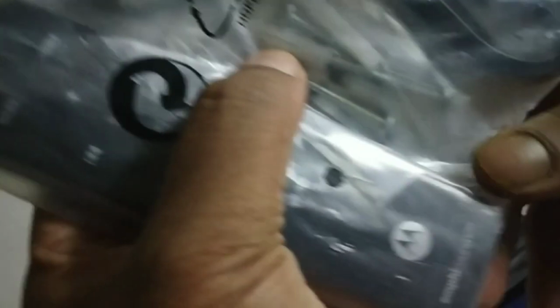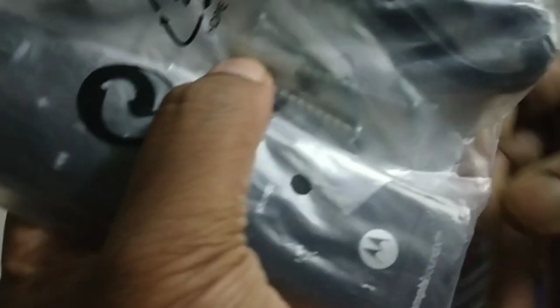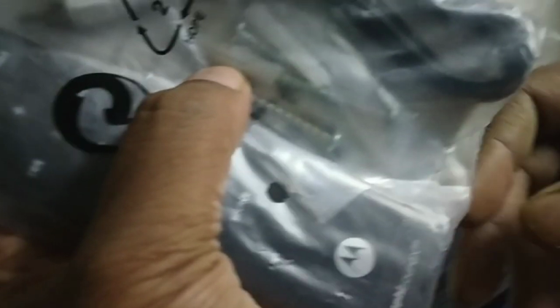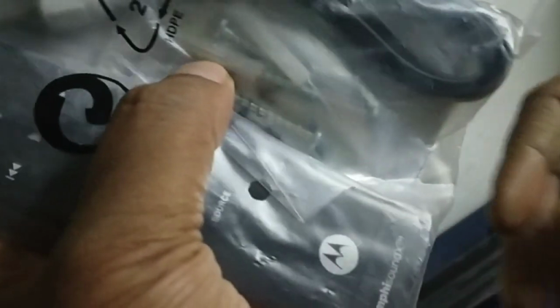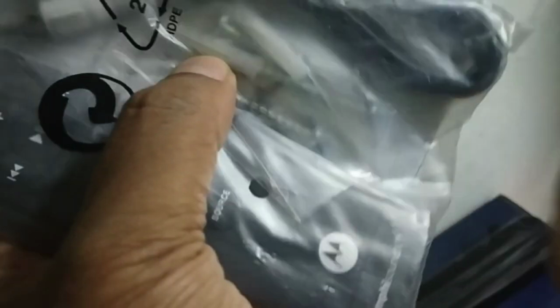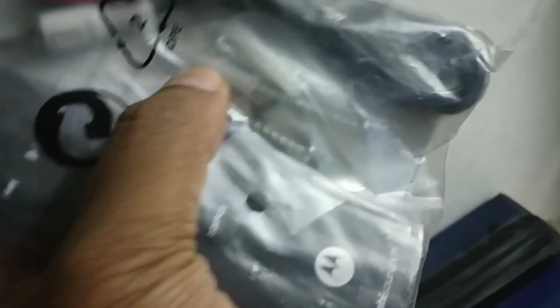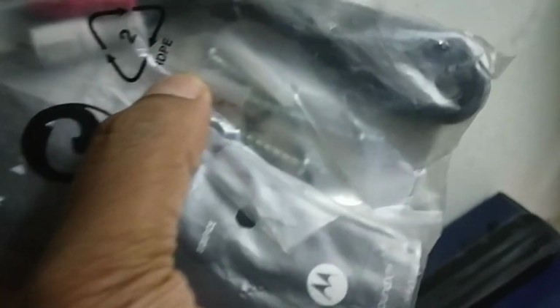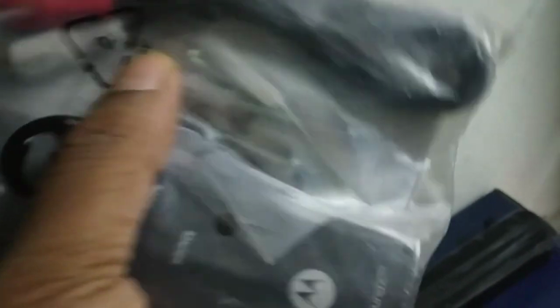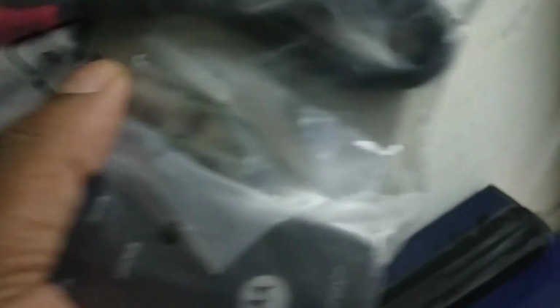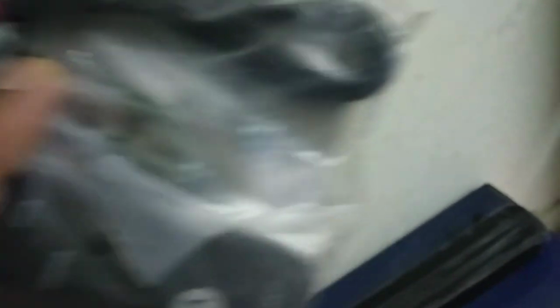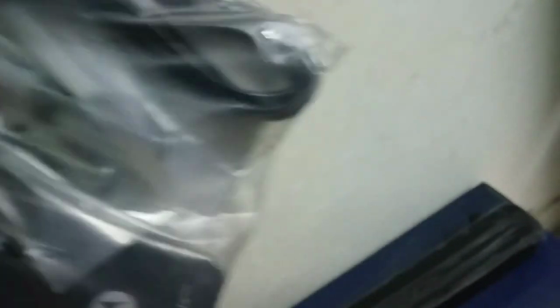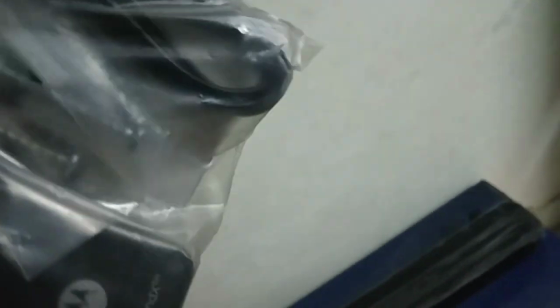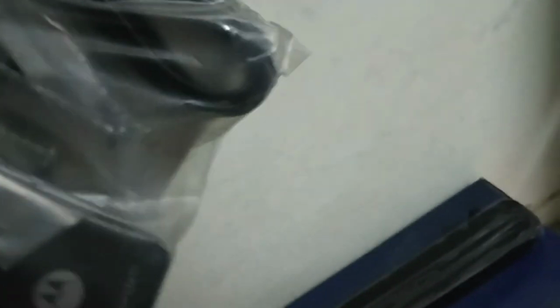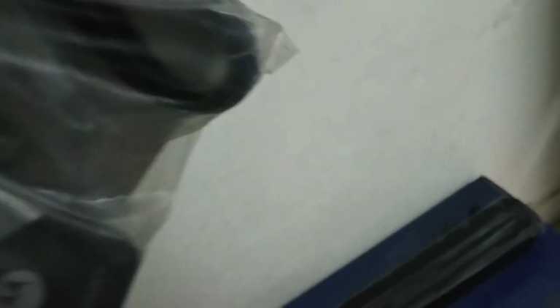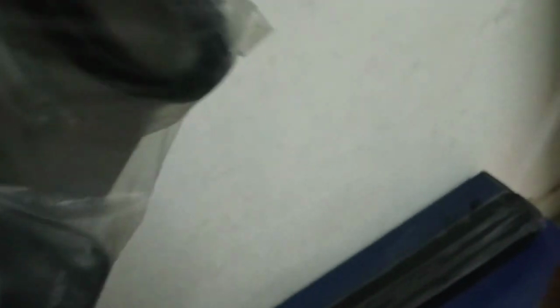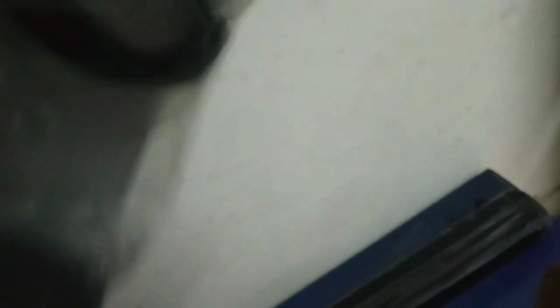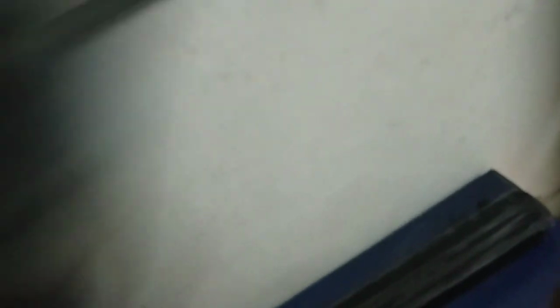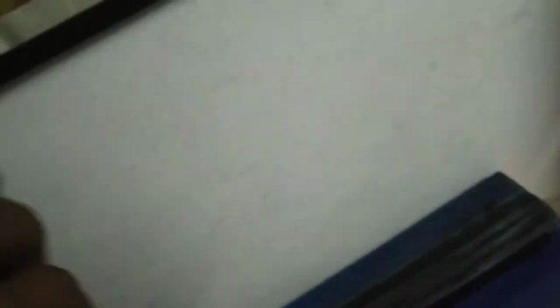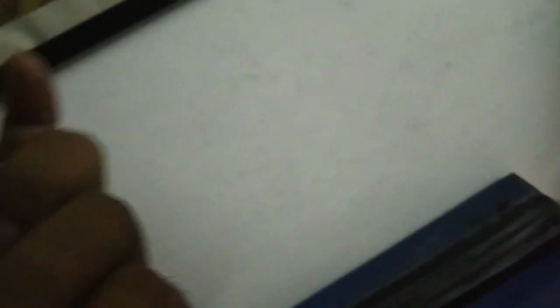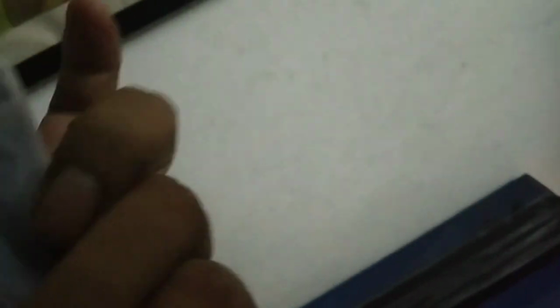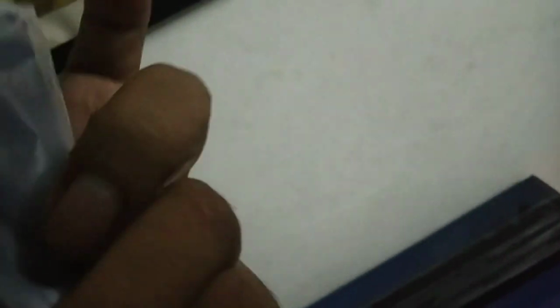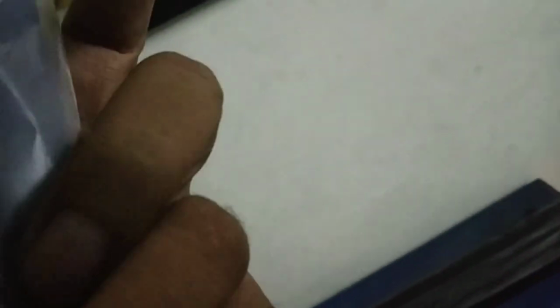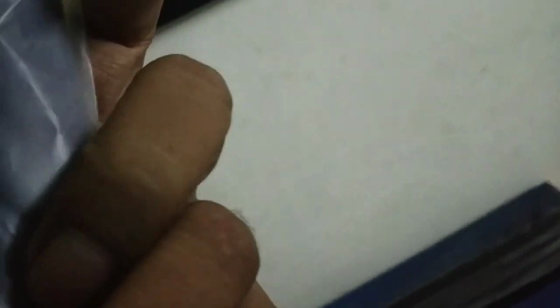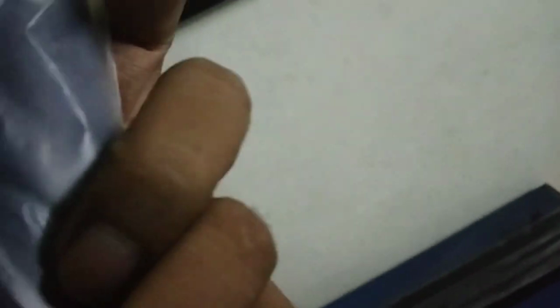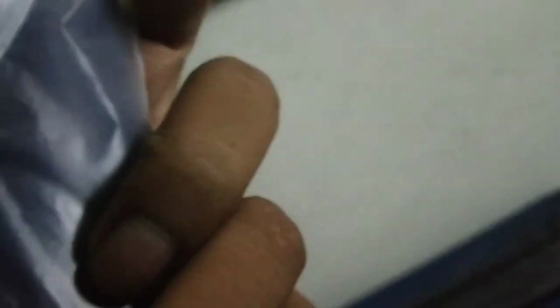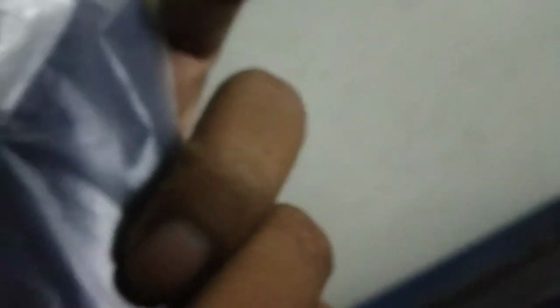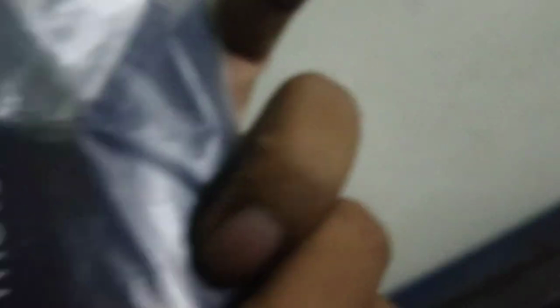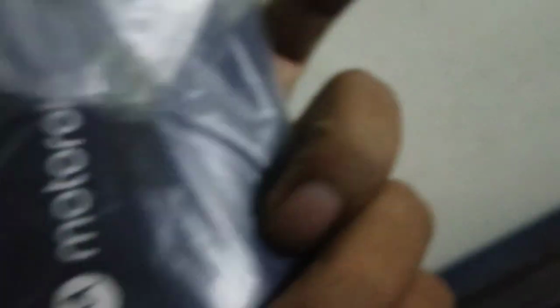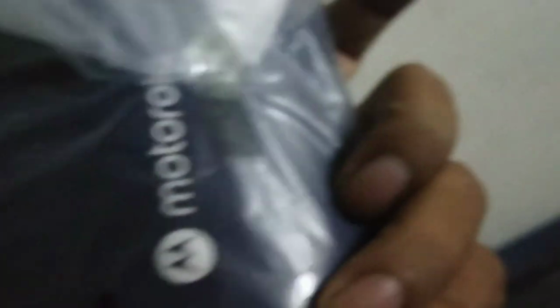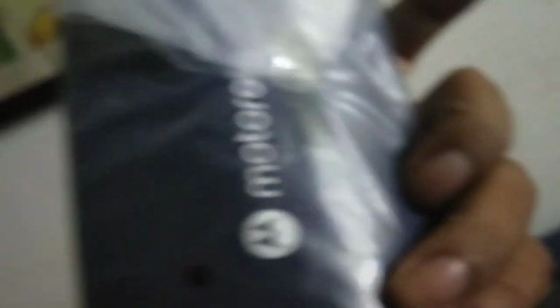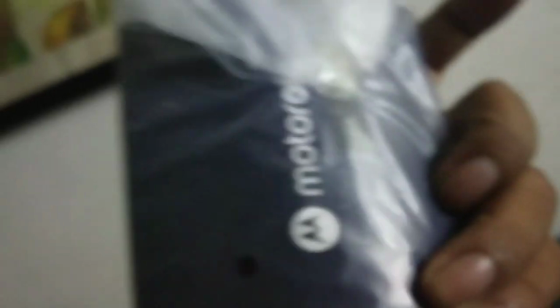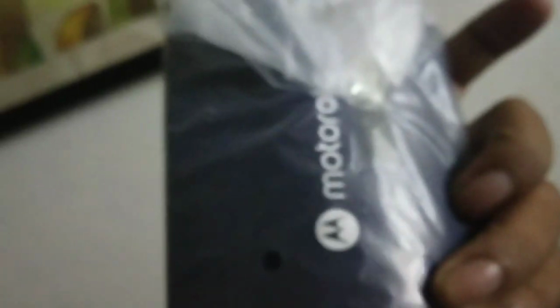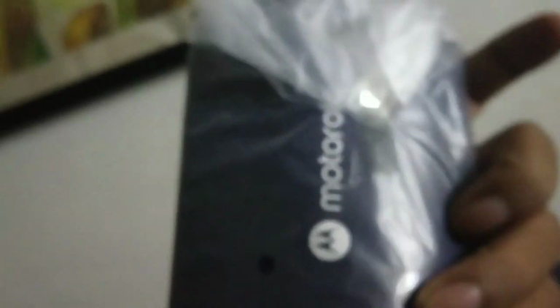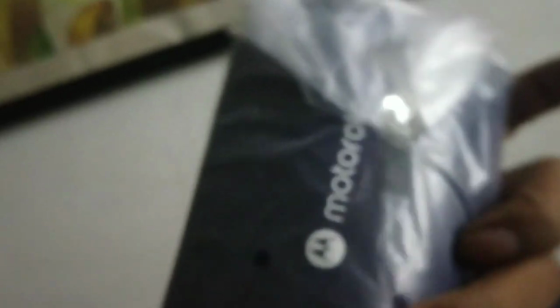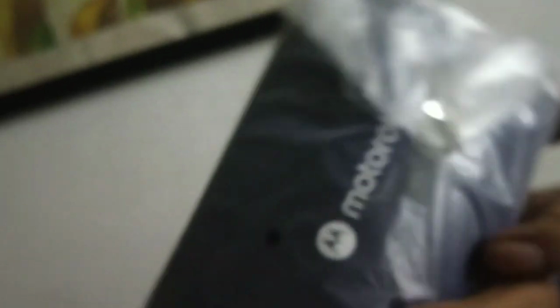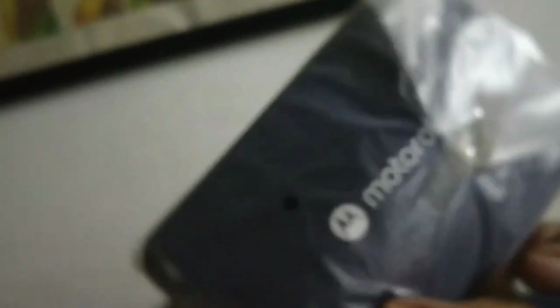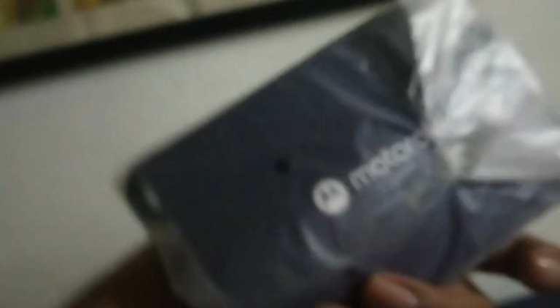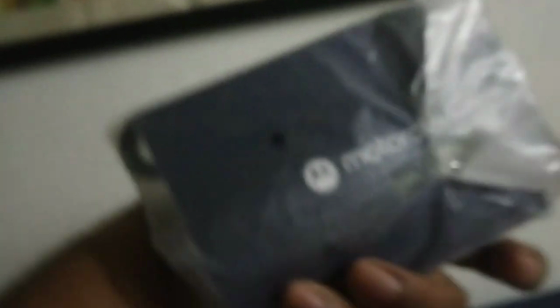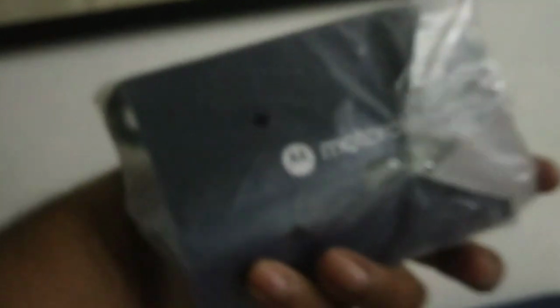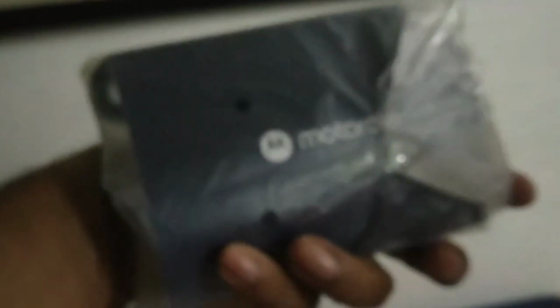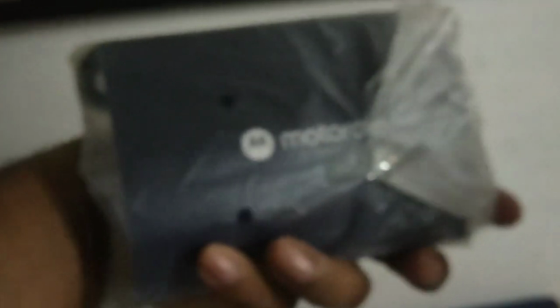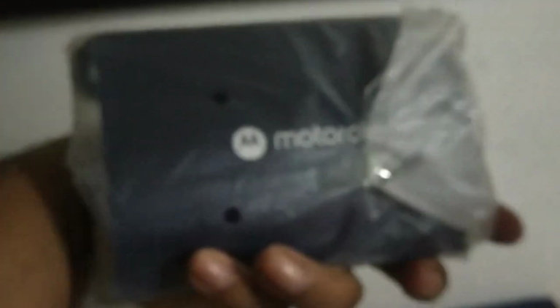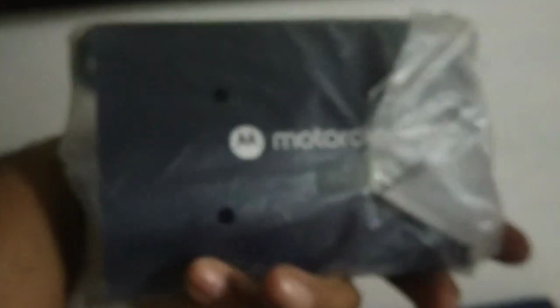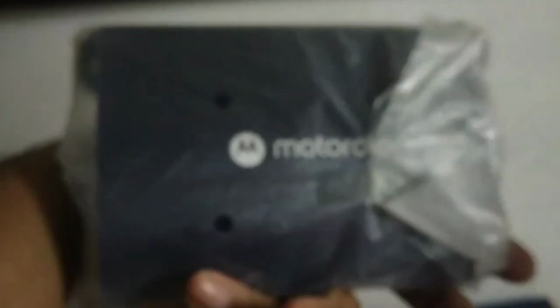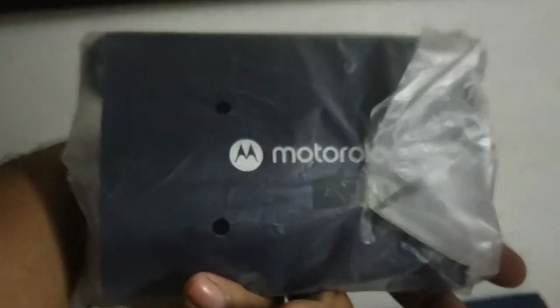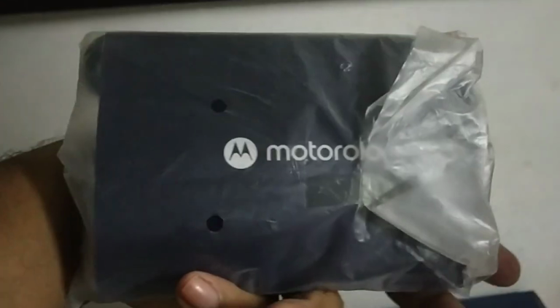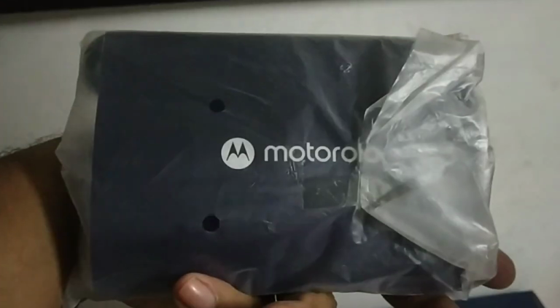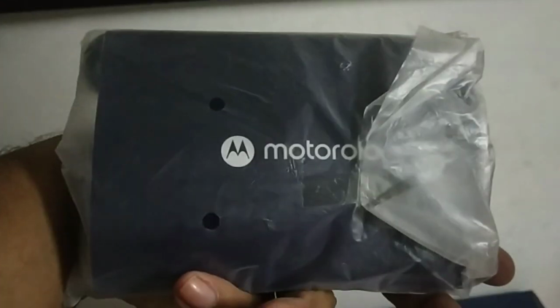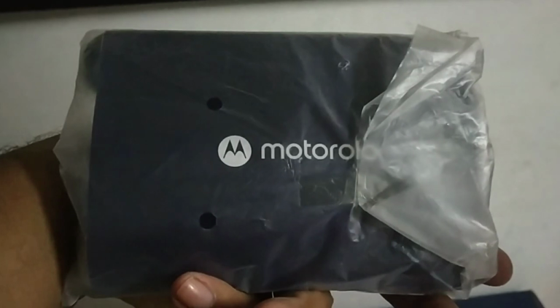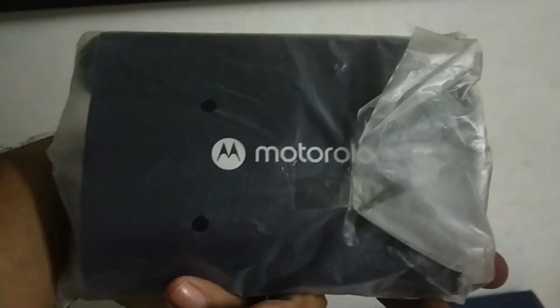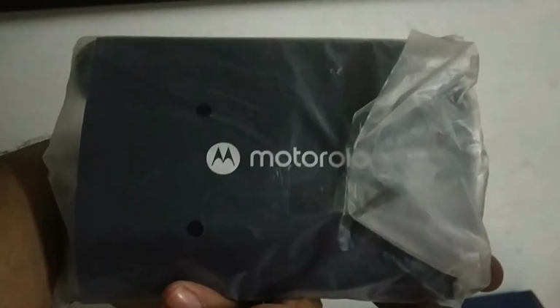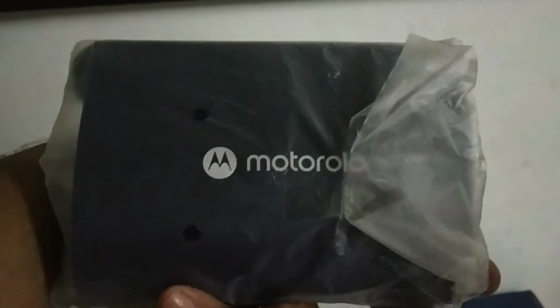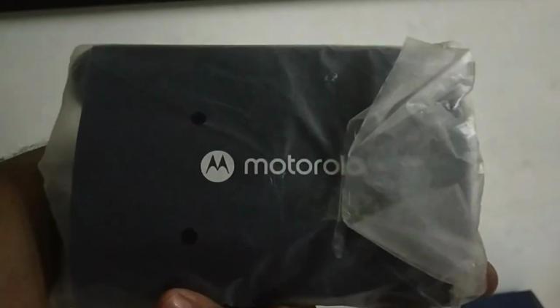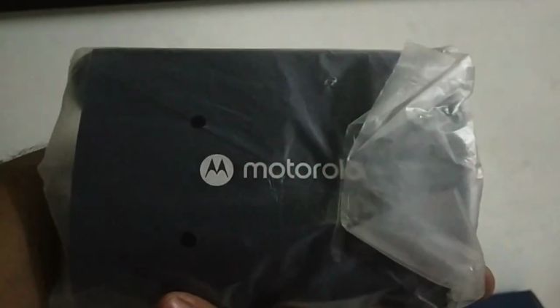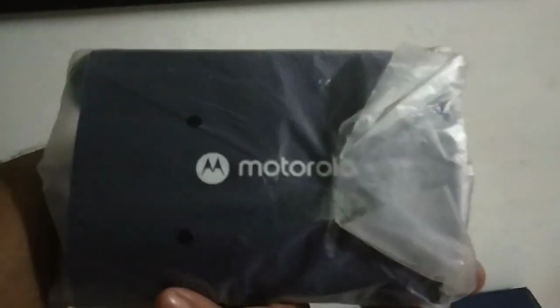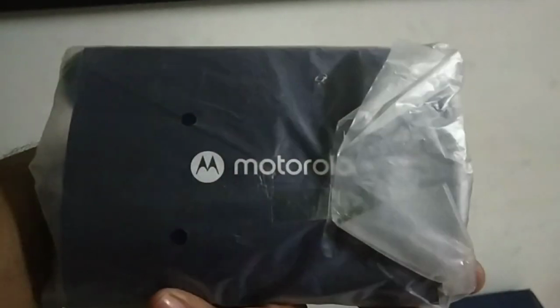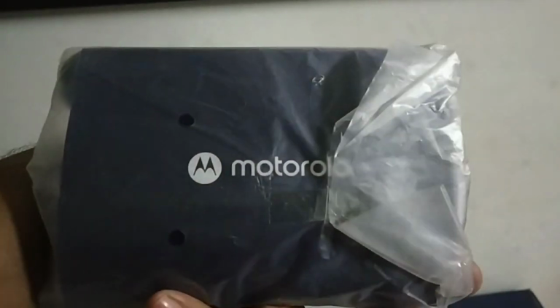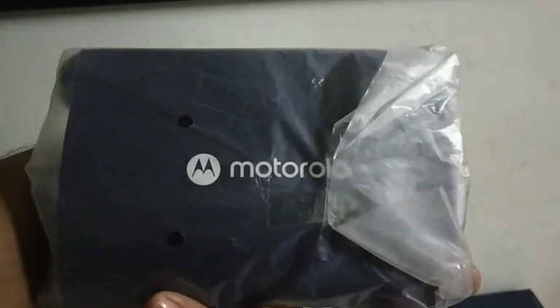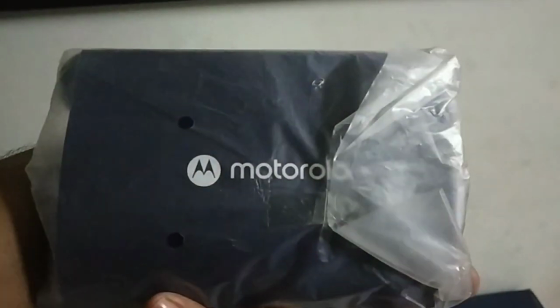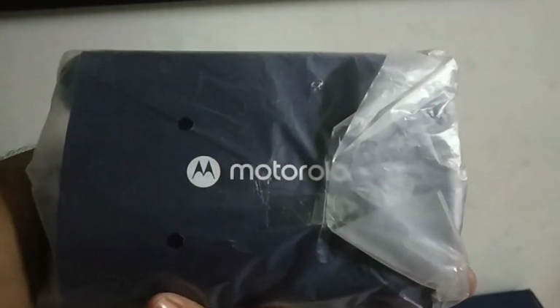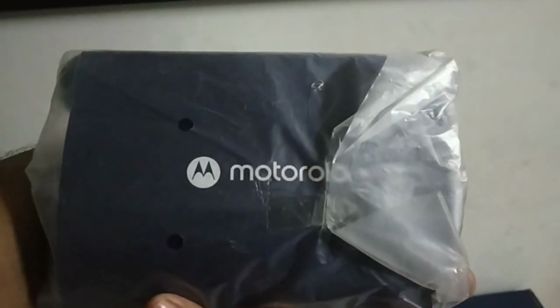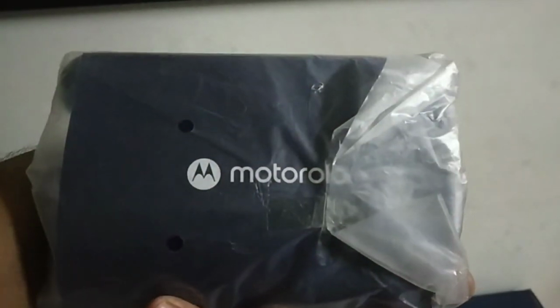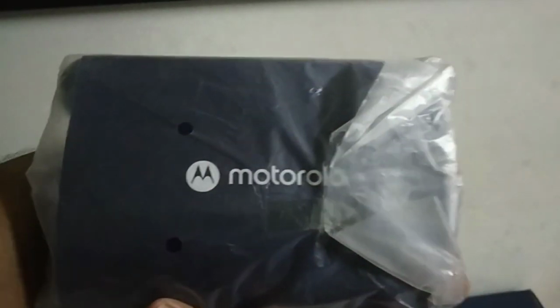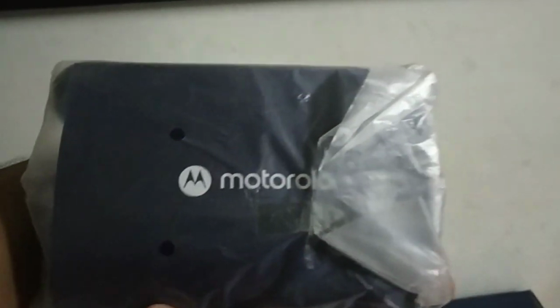It also comes with some other accessories and a manual book as well. That's all we got in the box.